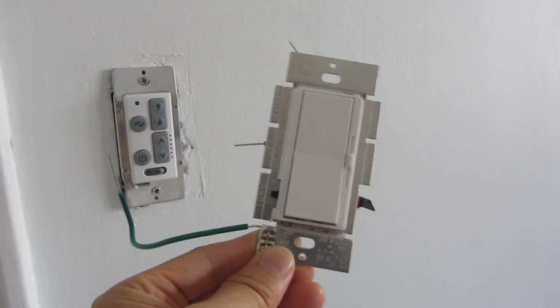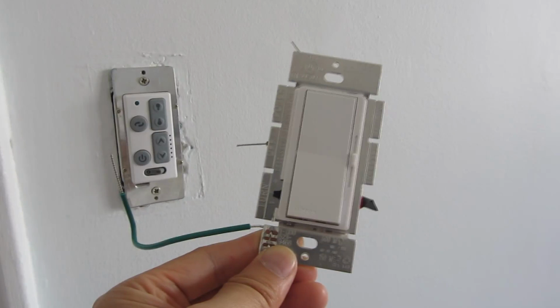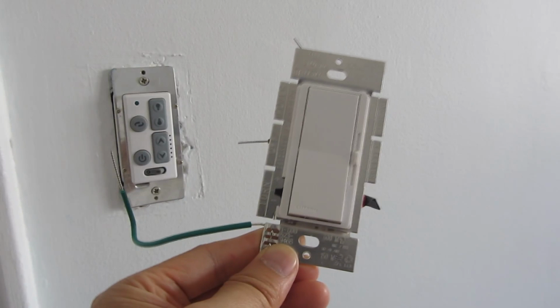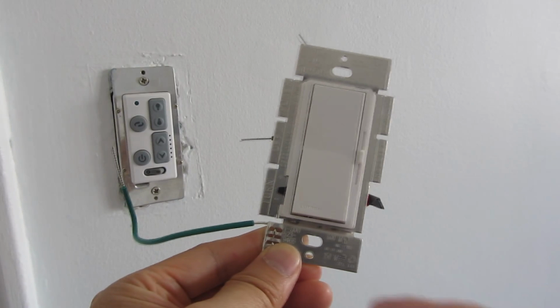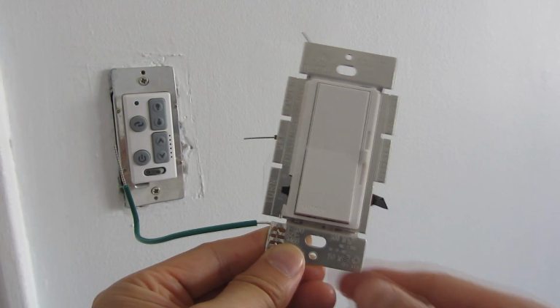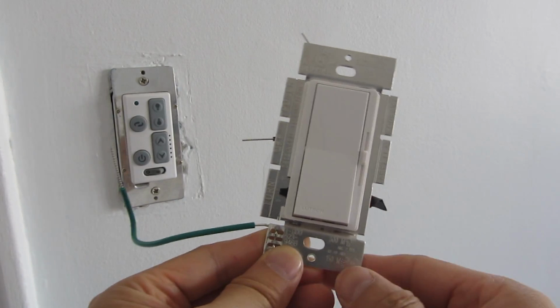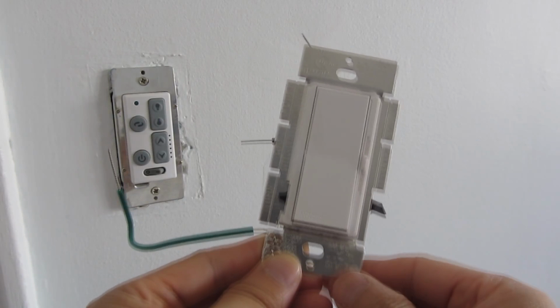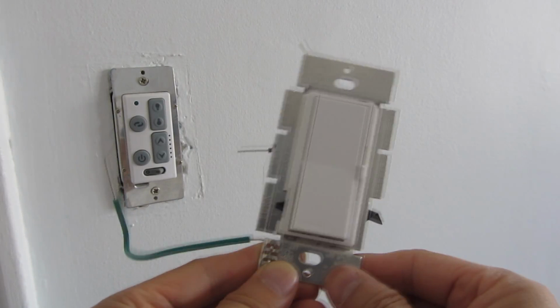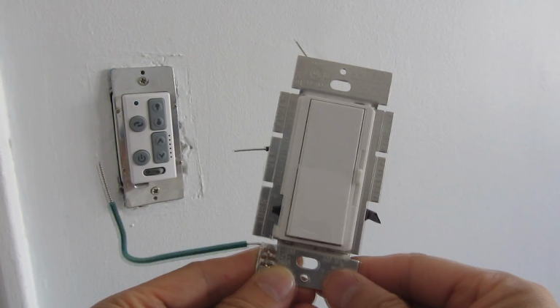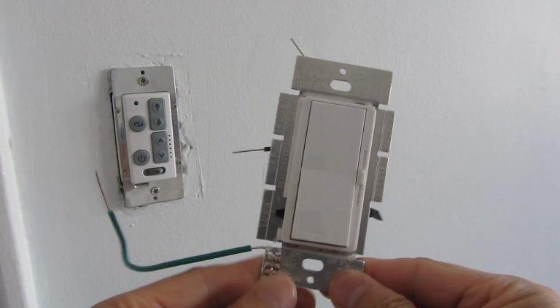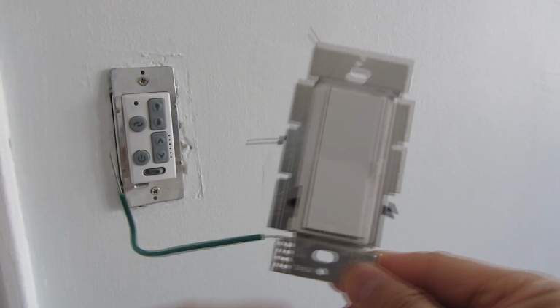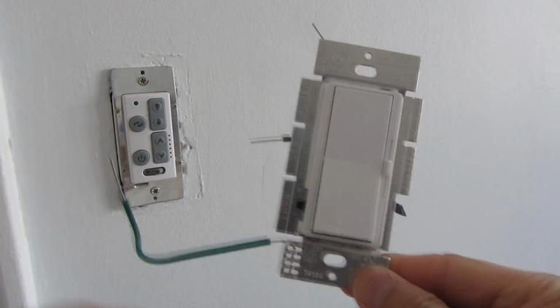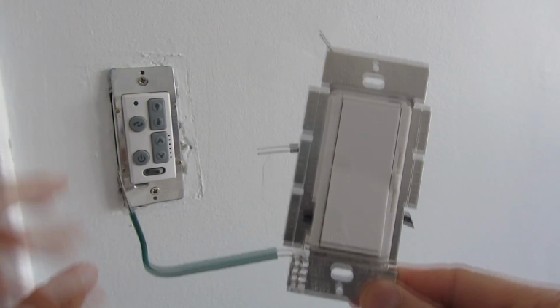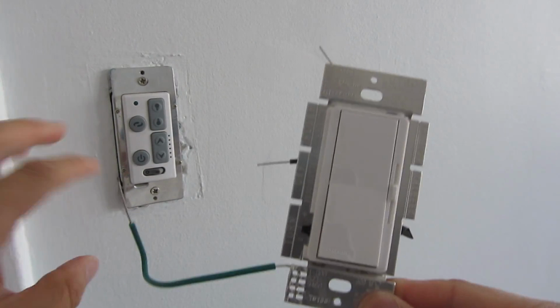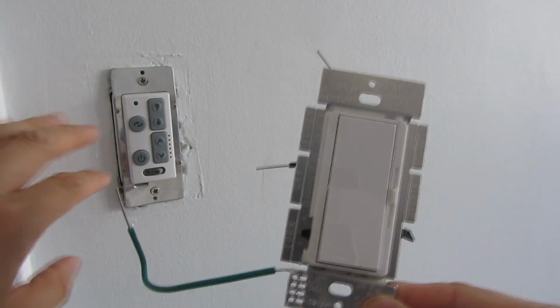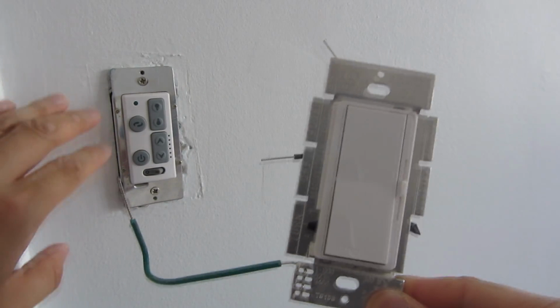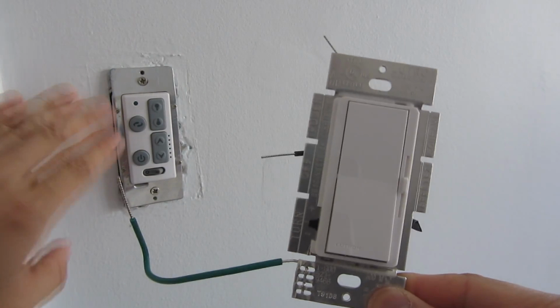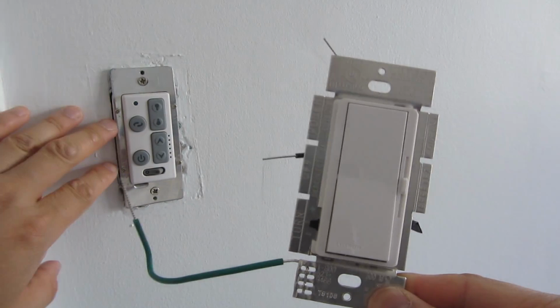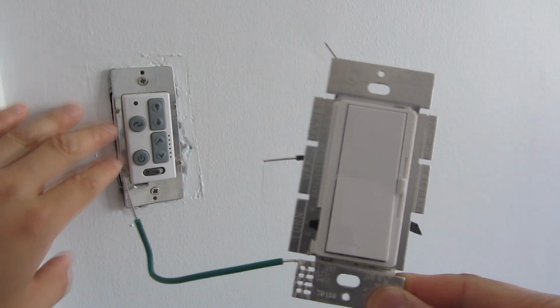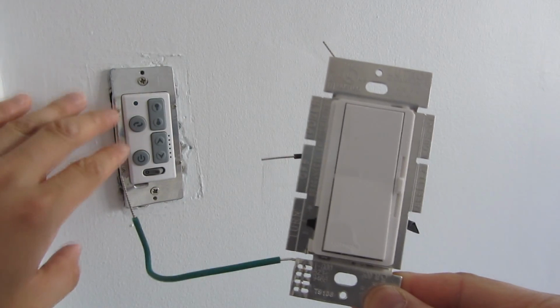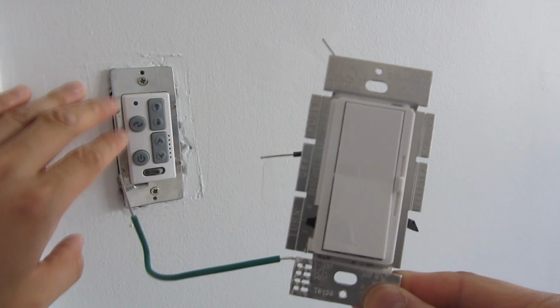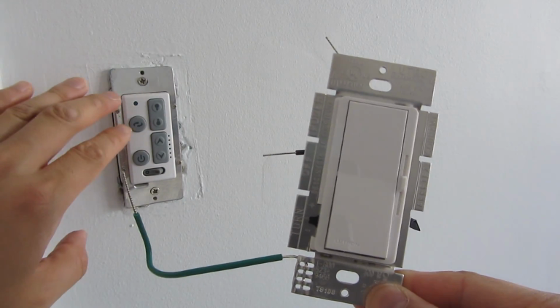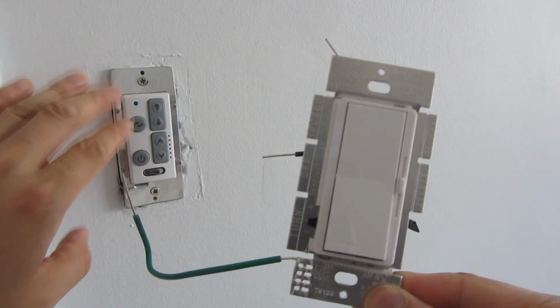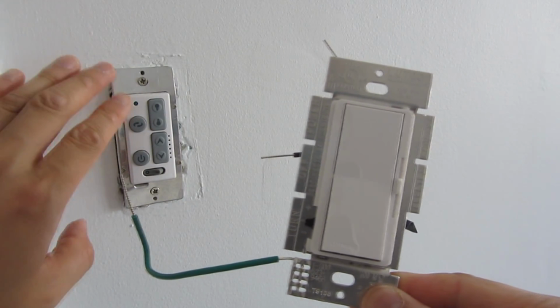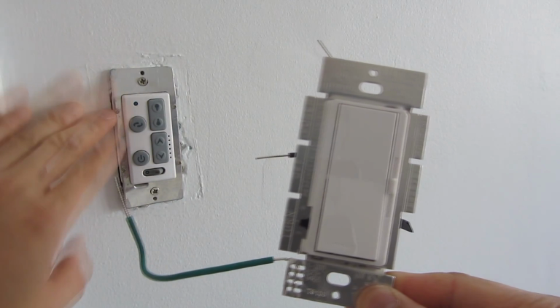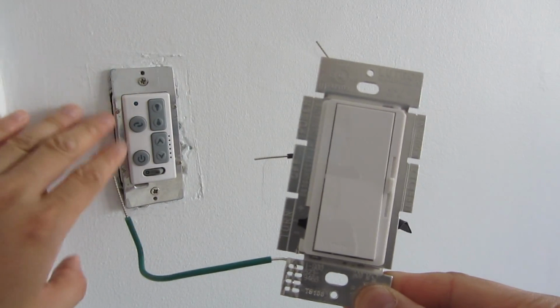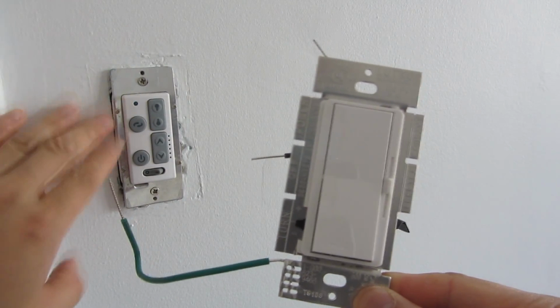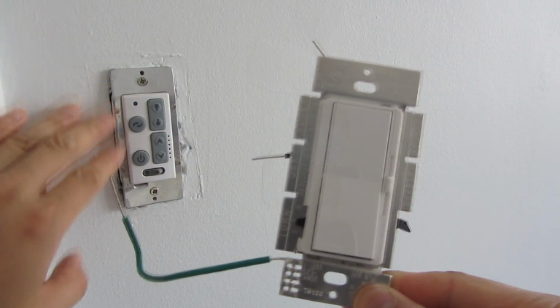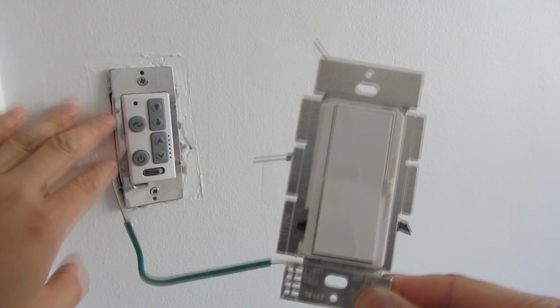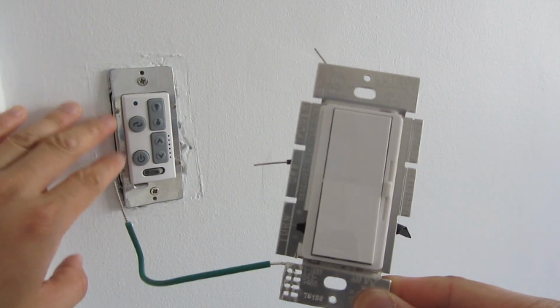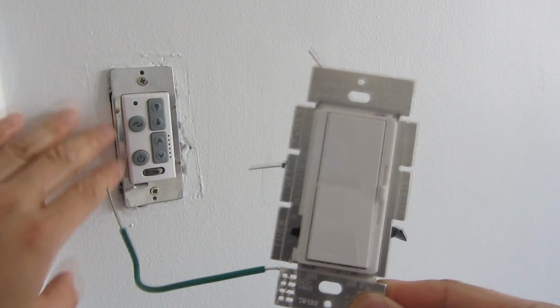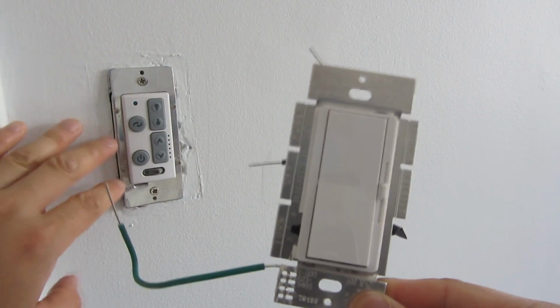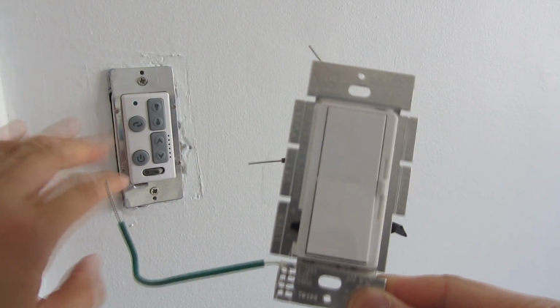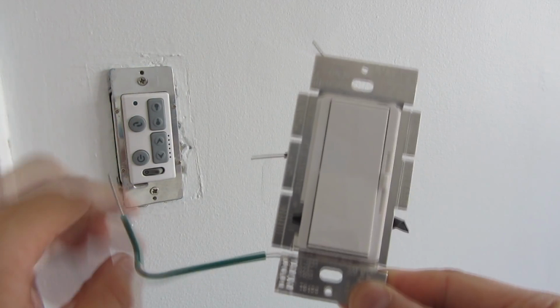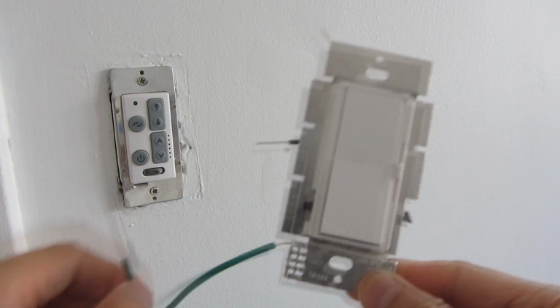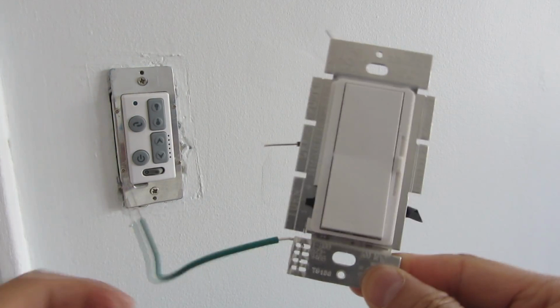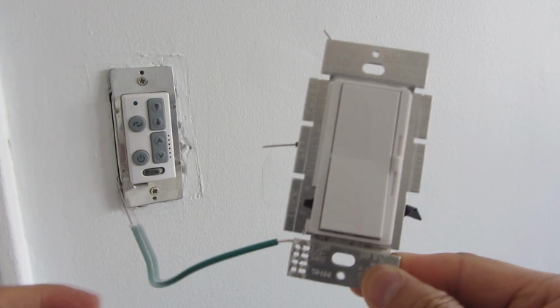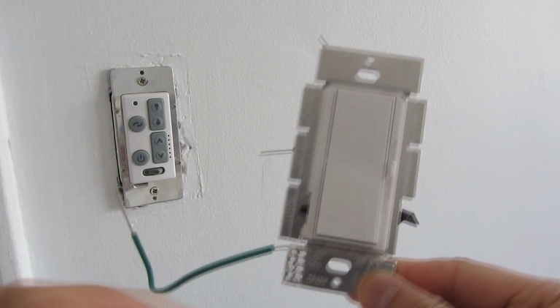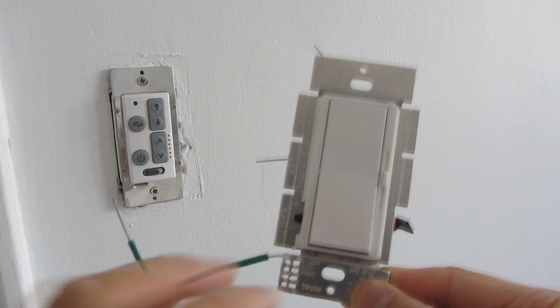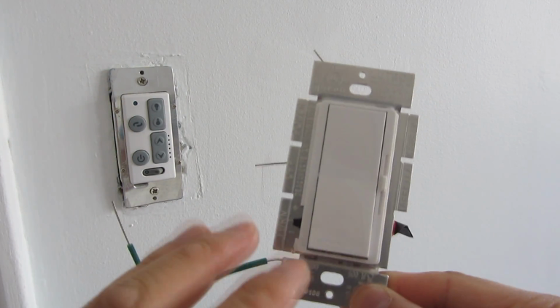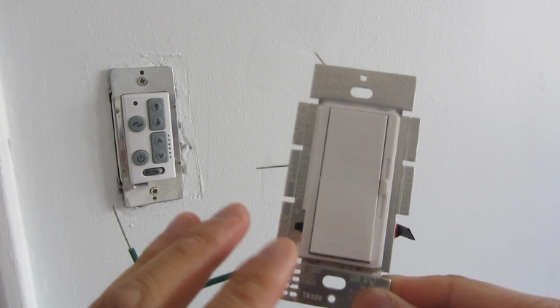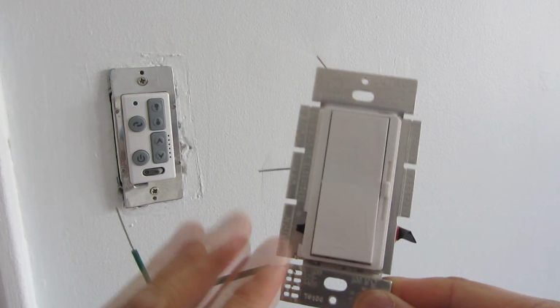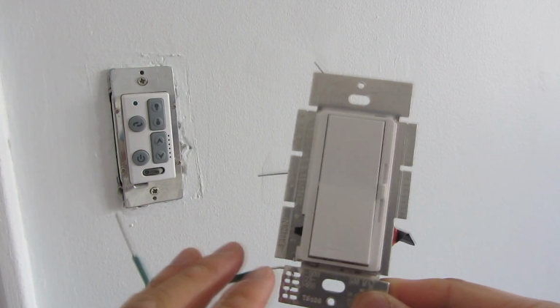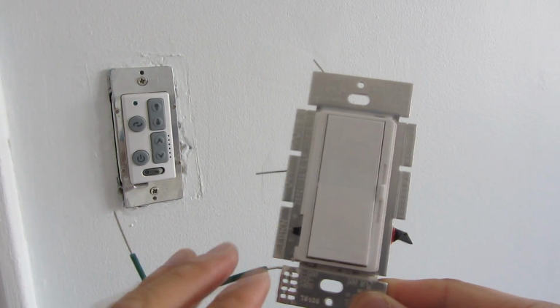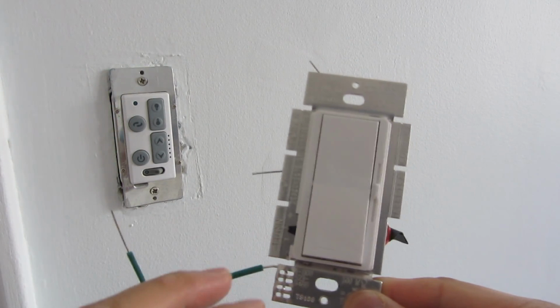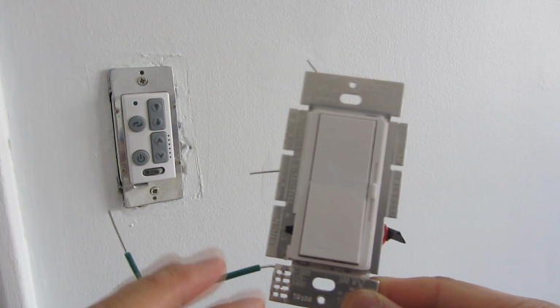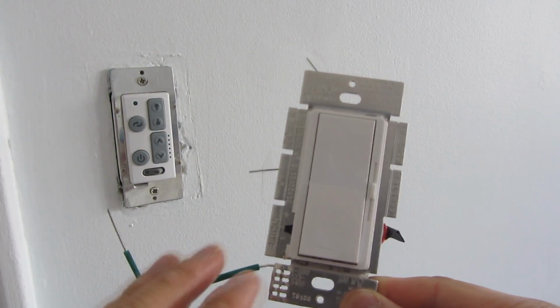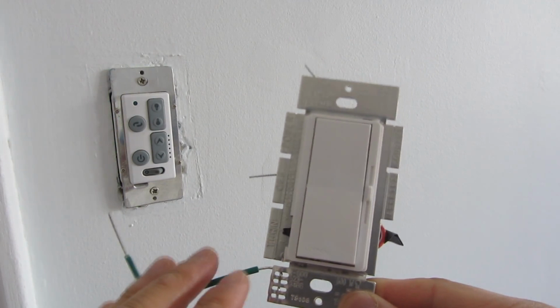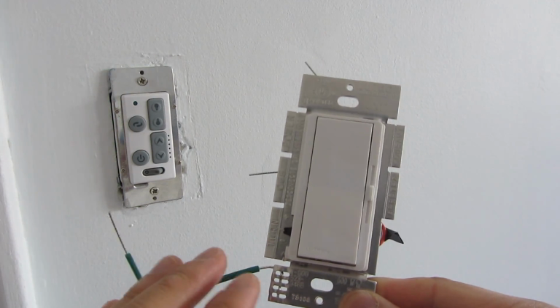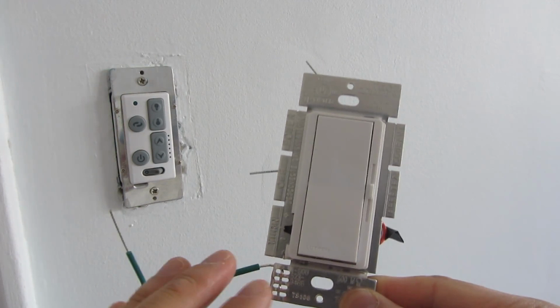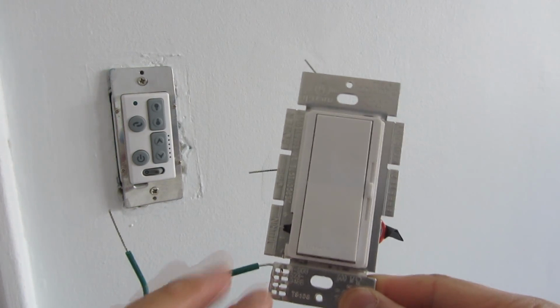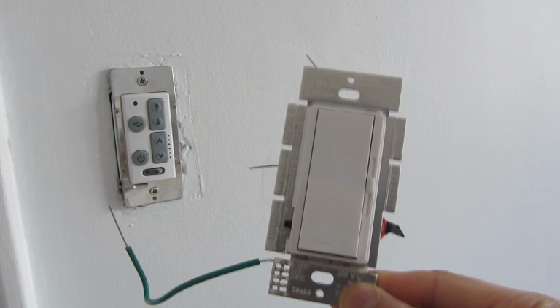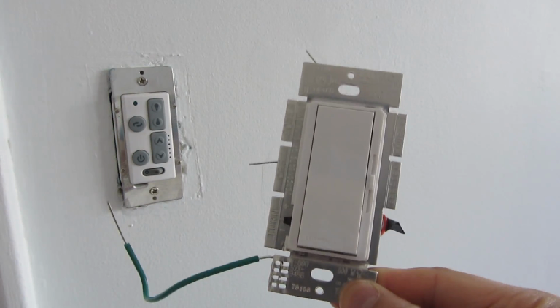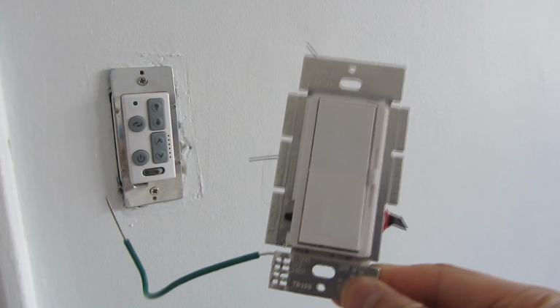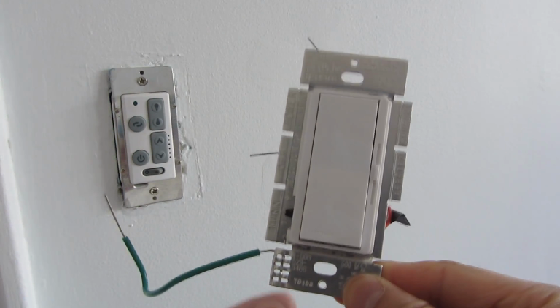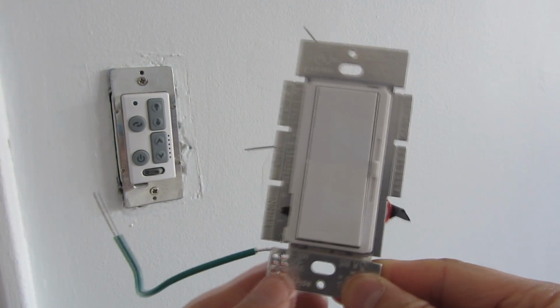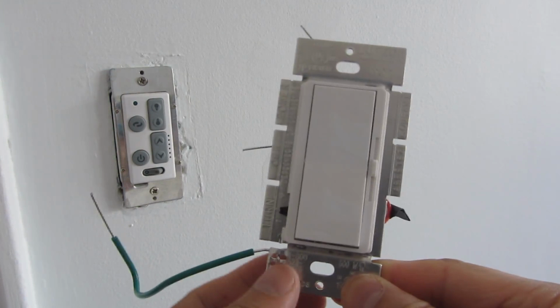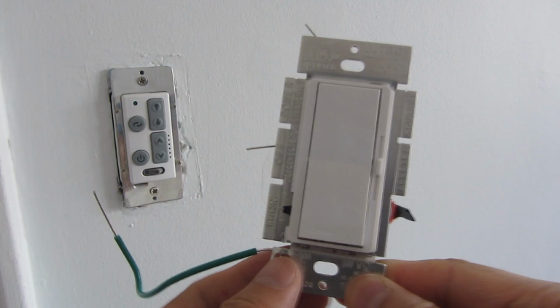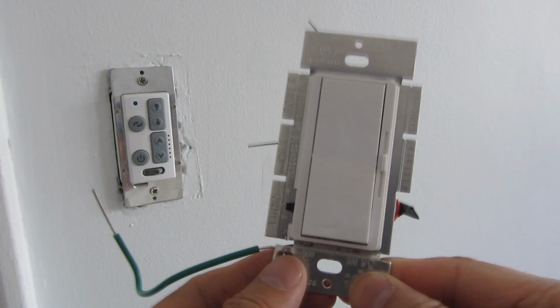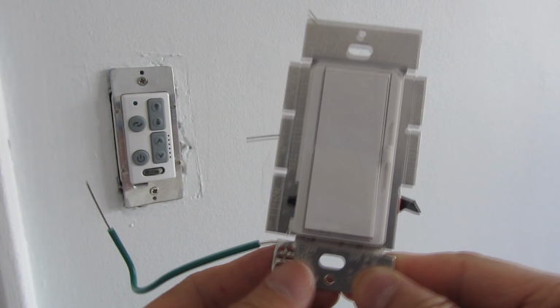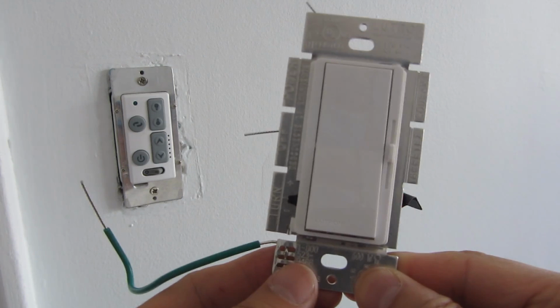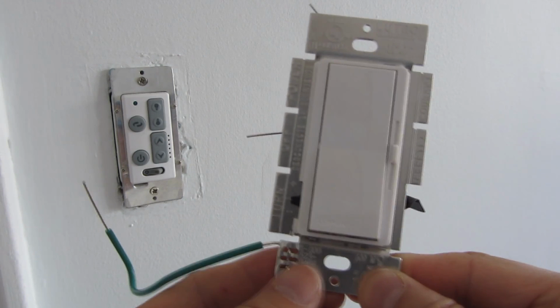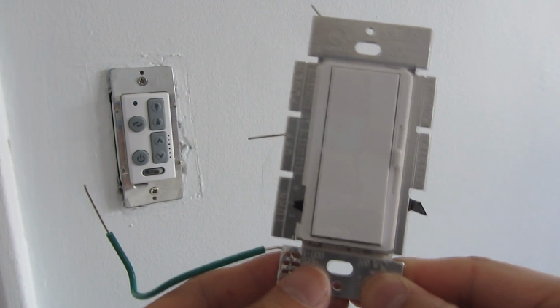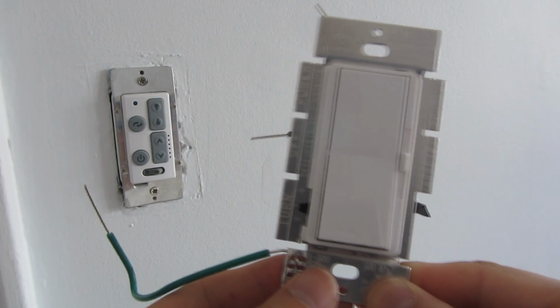I'm going to be replacing this light switch — actually a fan light switch — with this Lutron Diva CL dimmer.